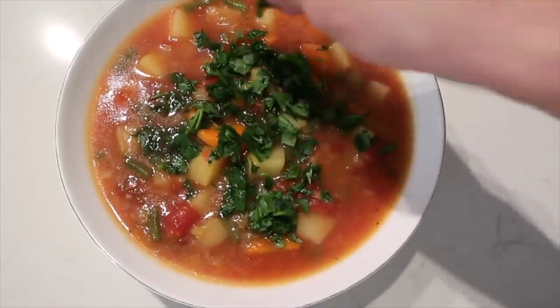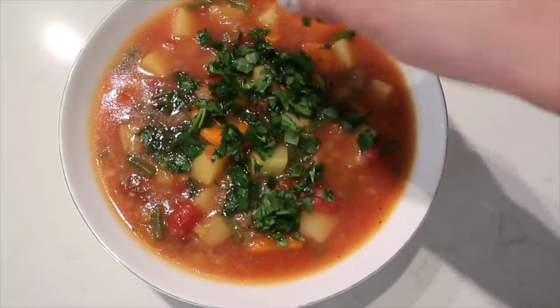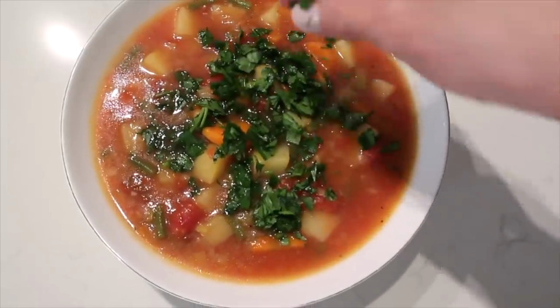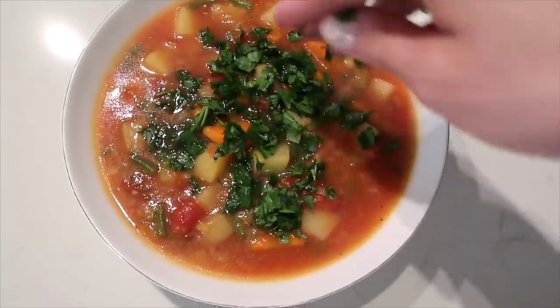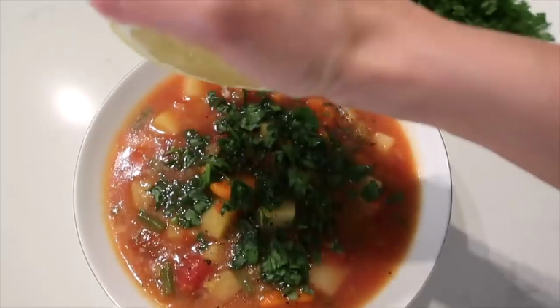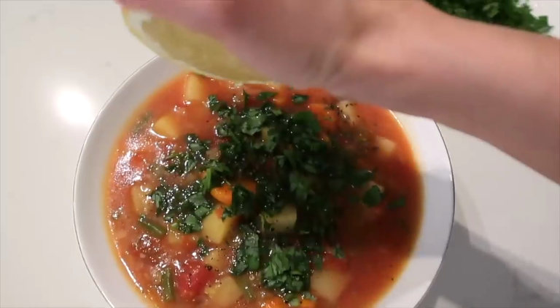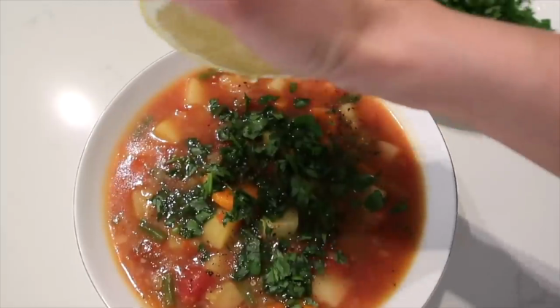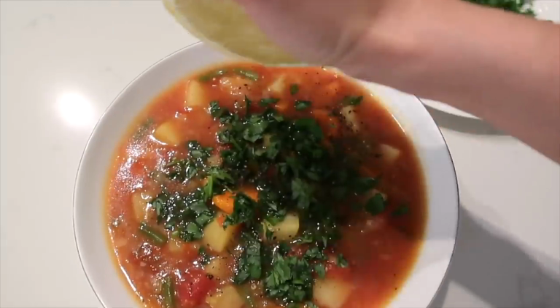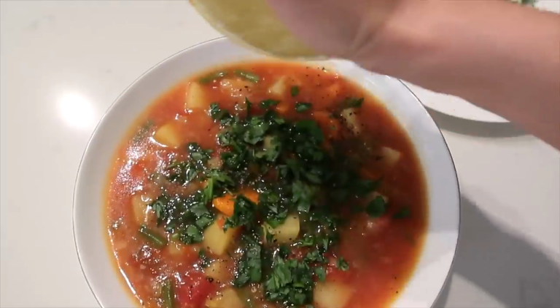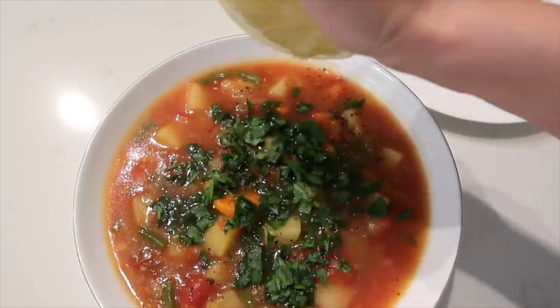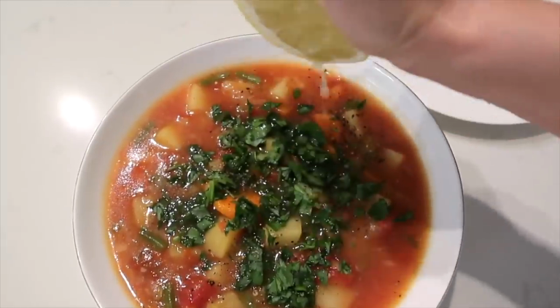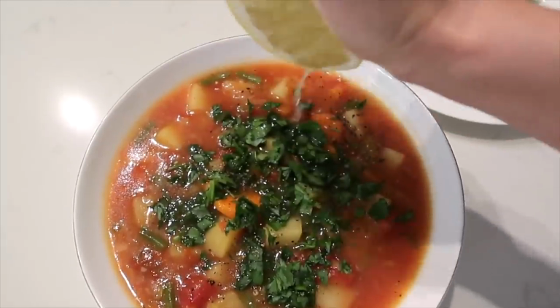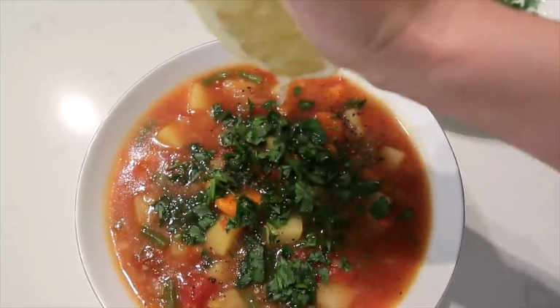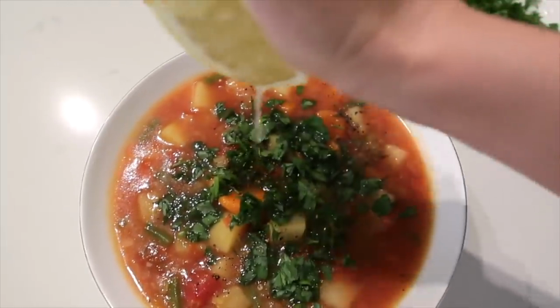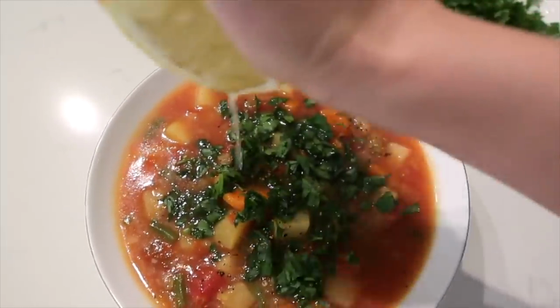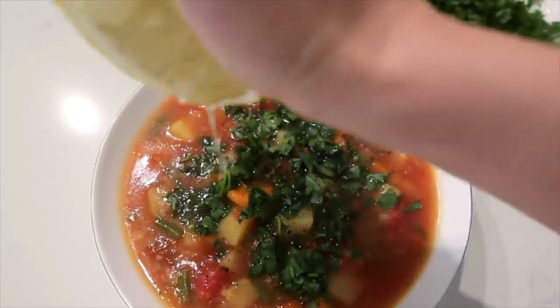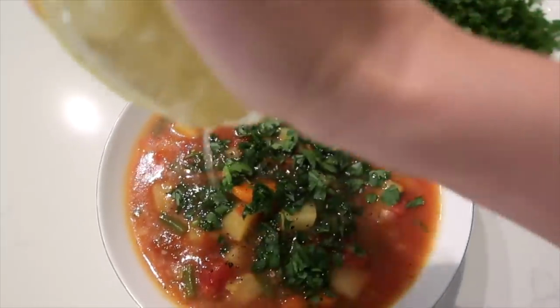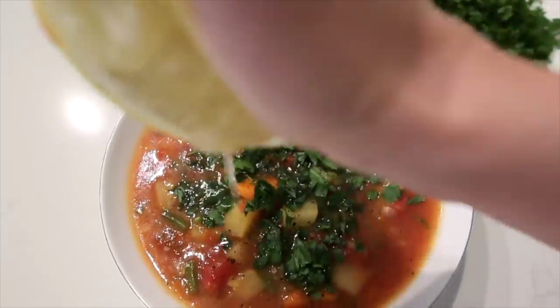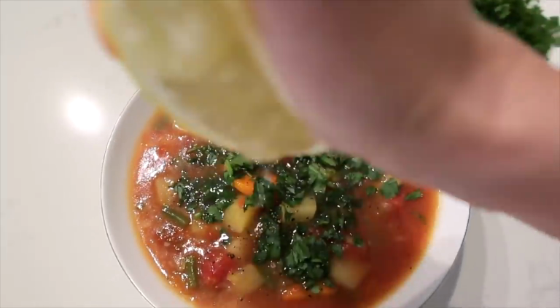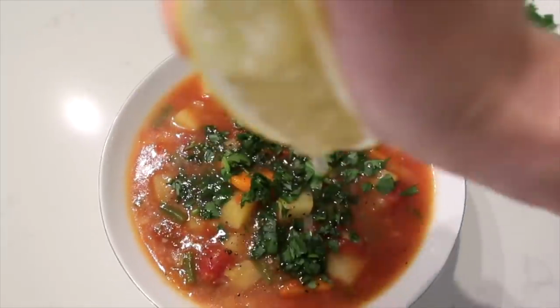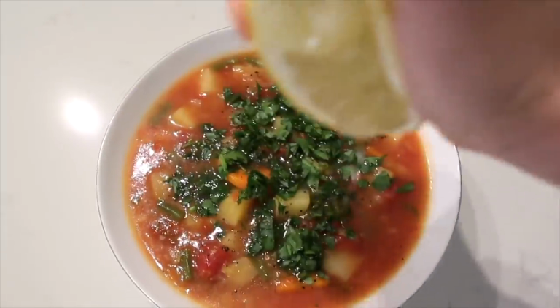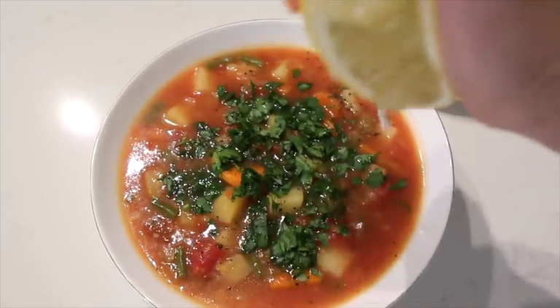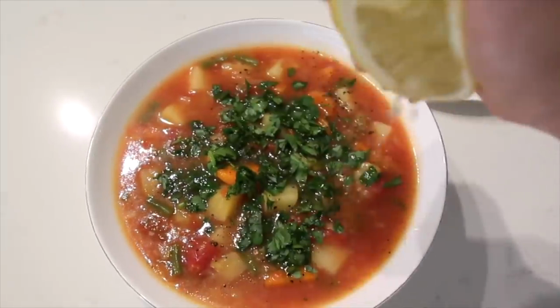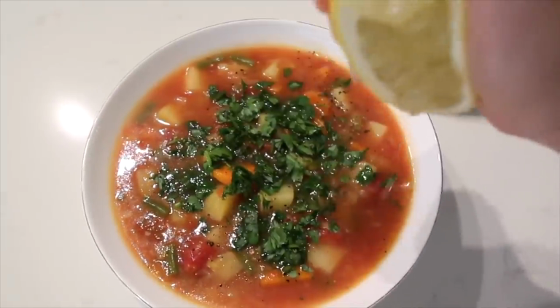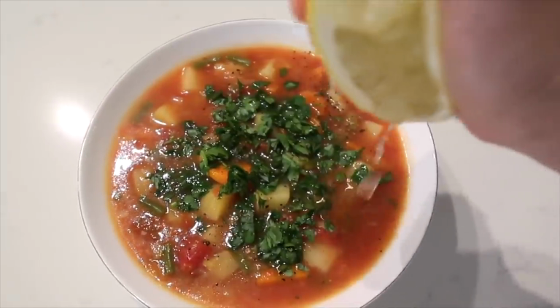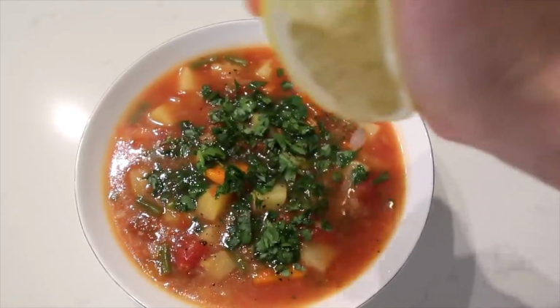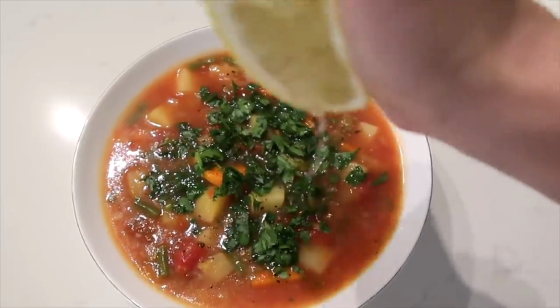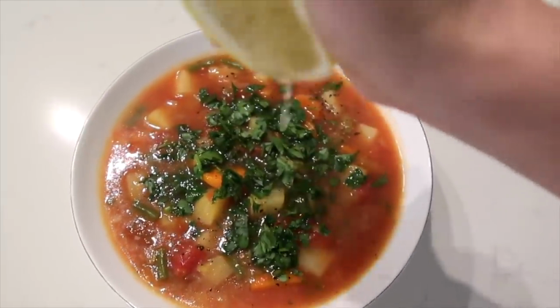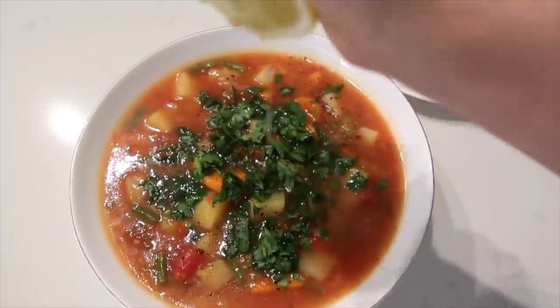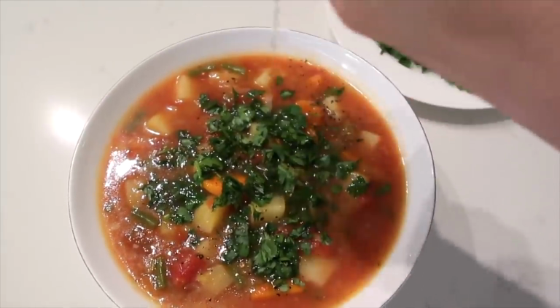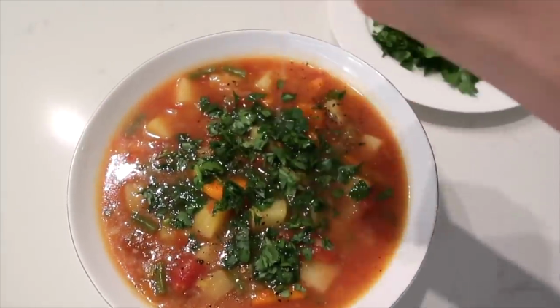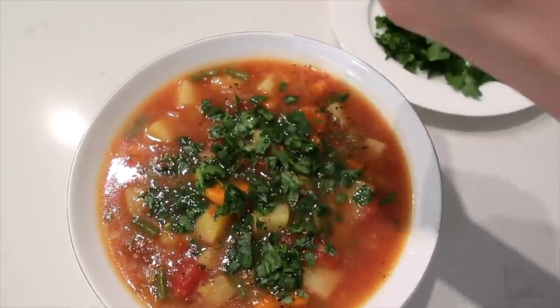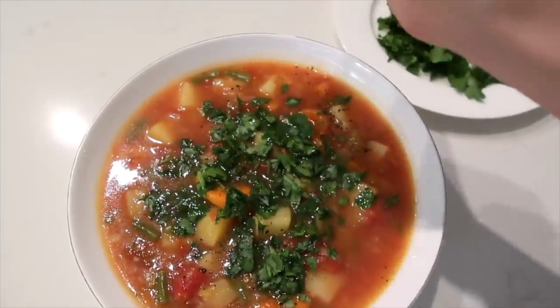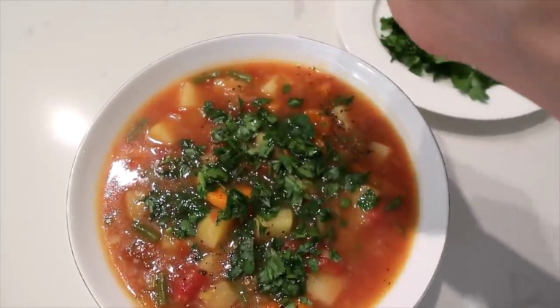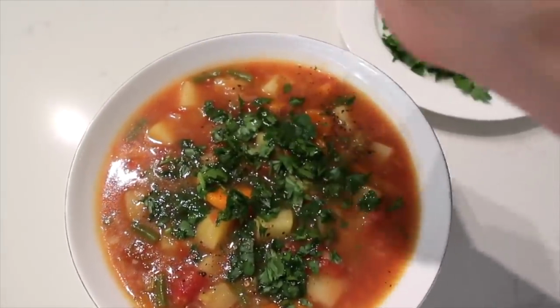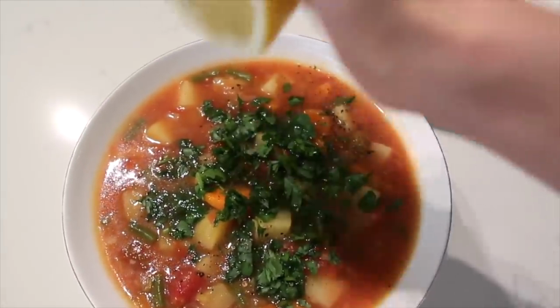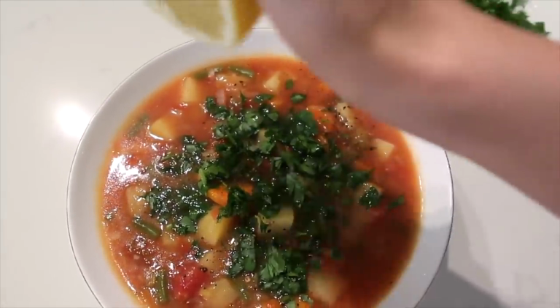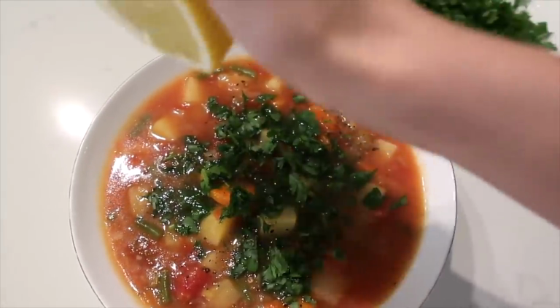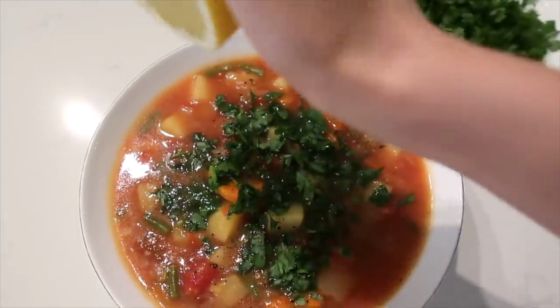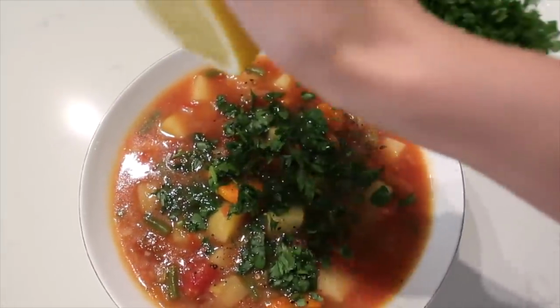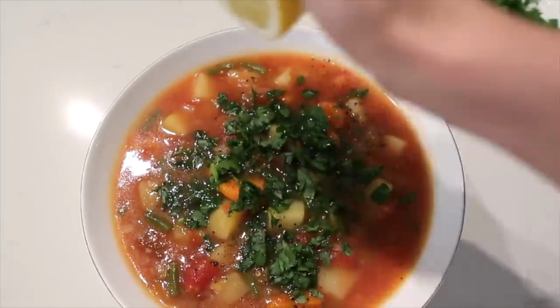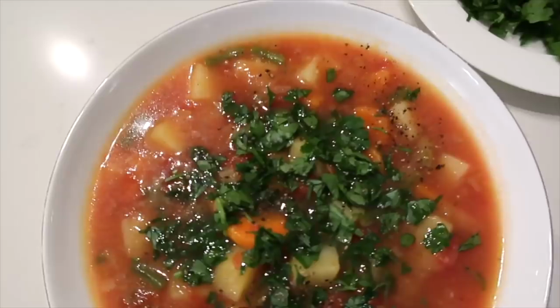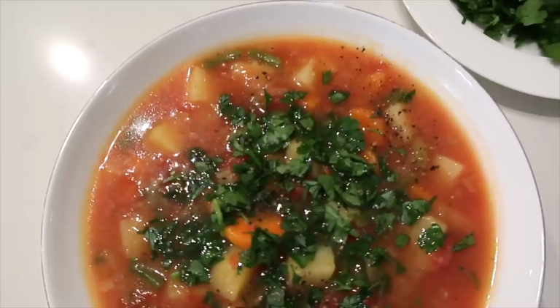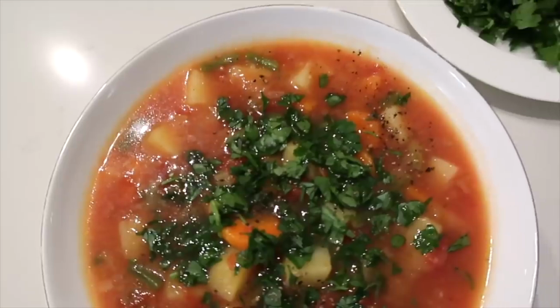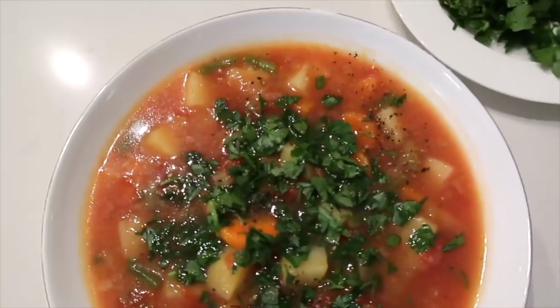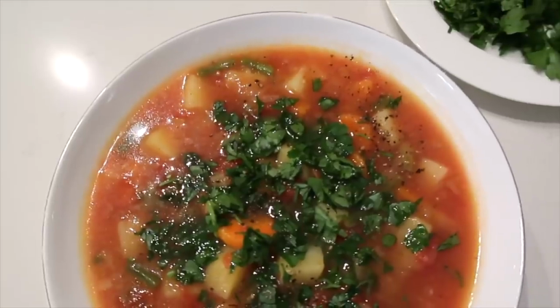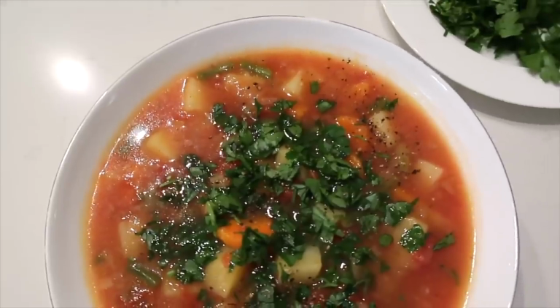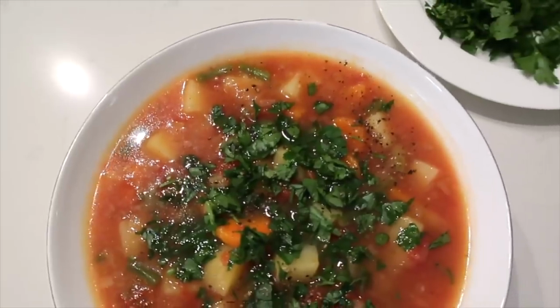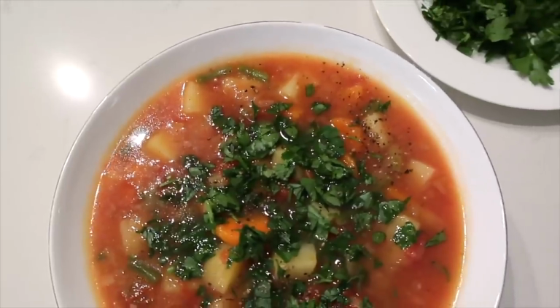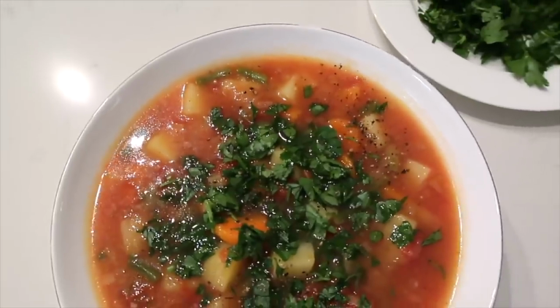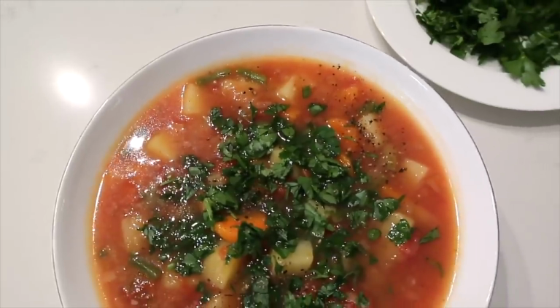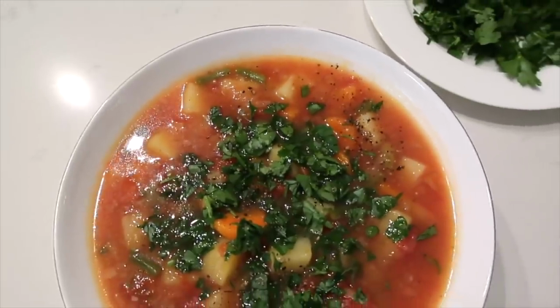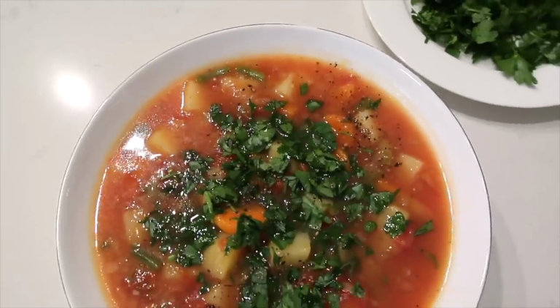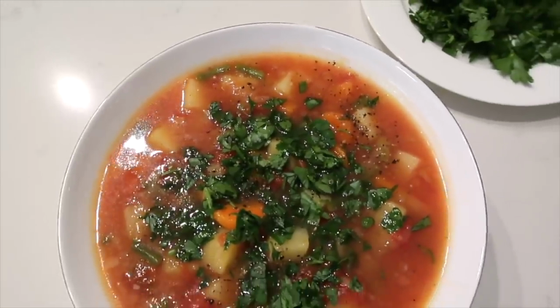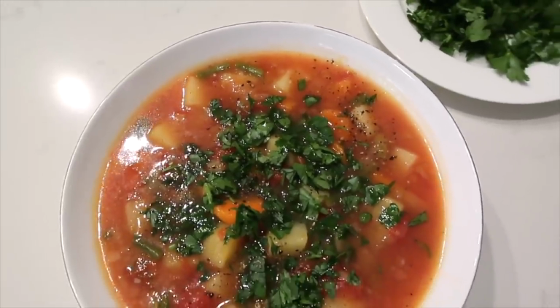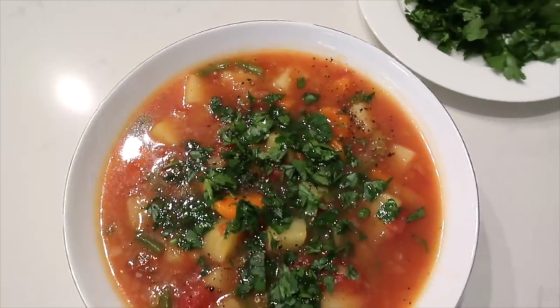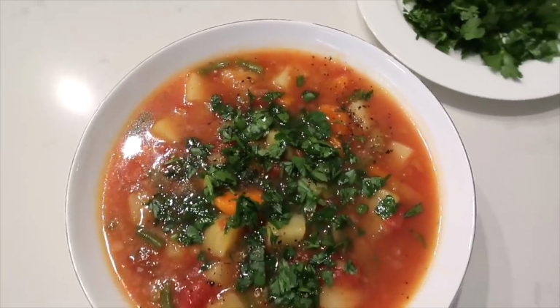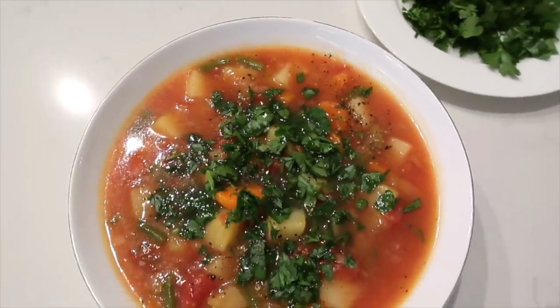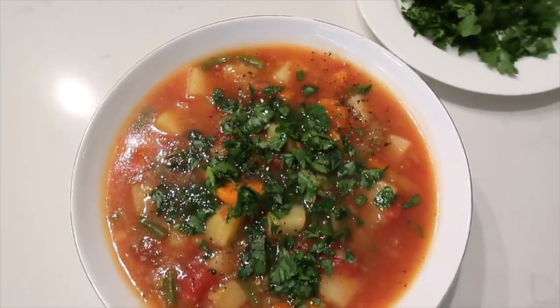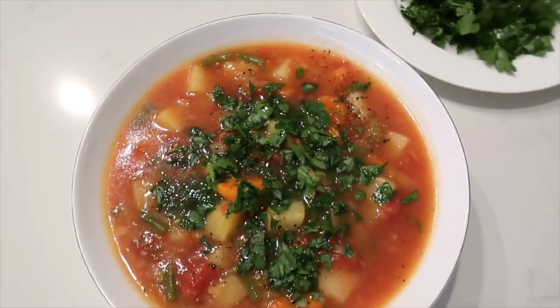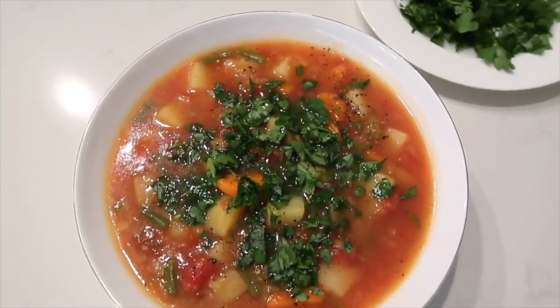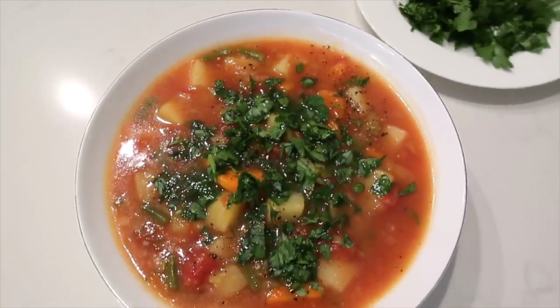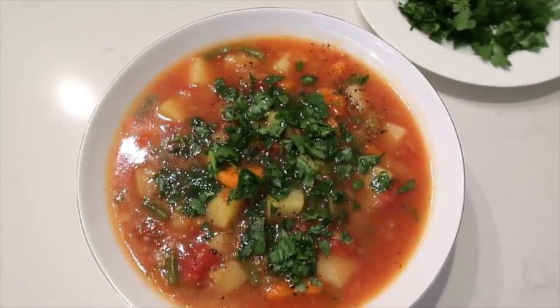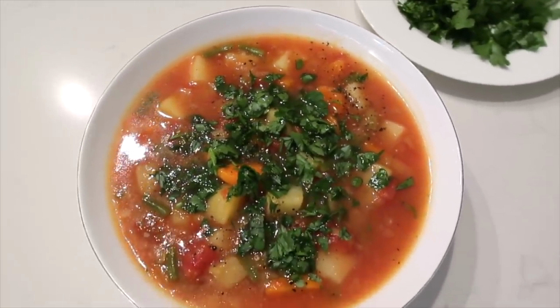I love adding some chopped parsley on top and a little bit of lemon juice as well. So, so good.